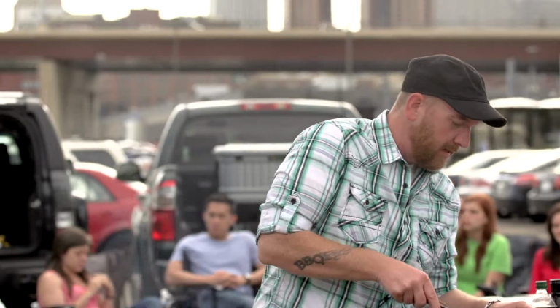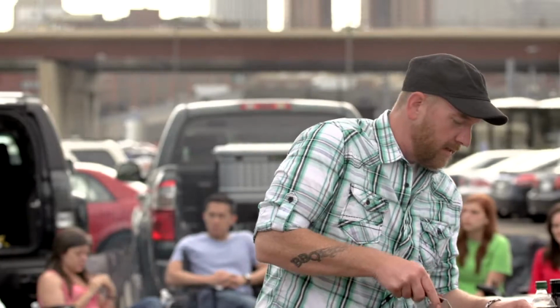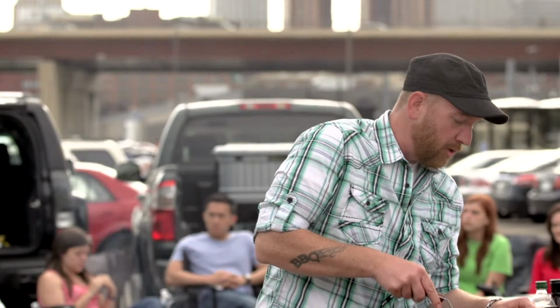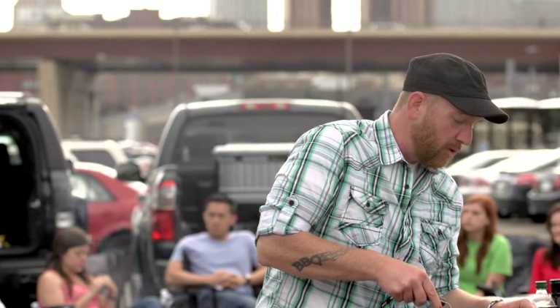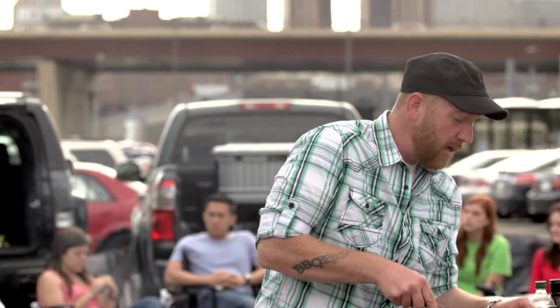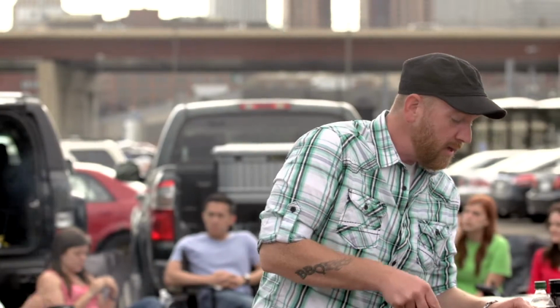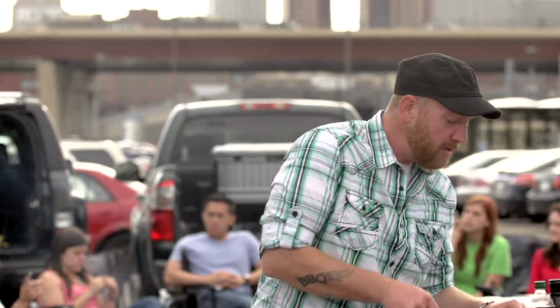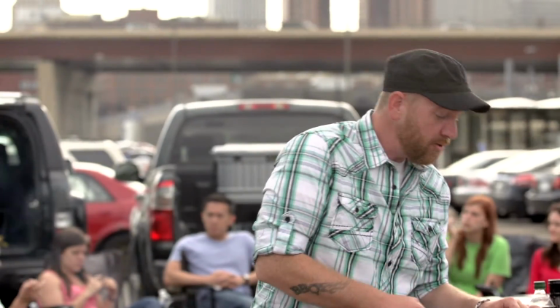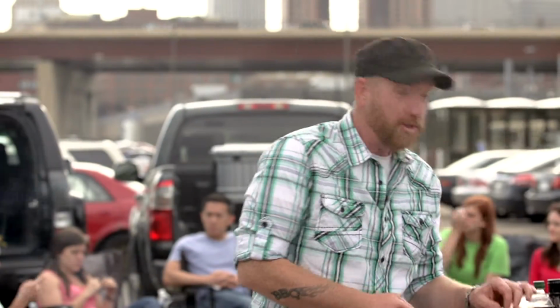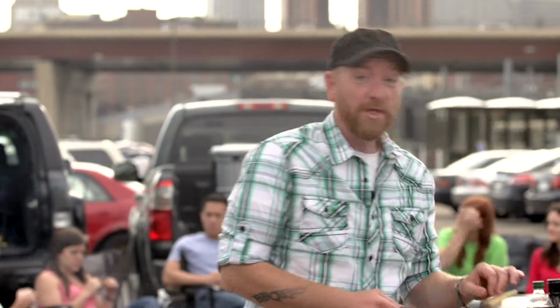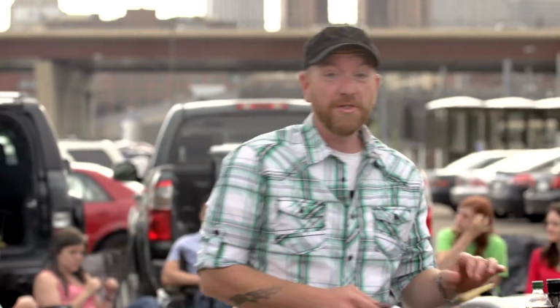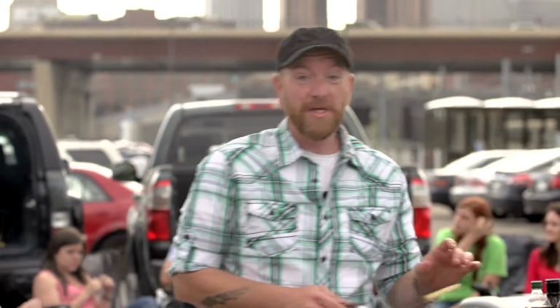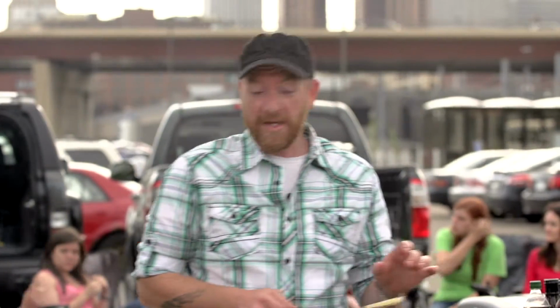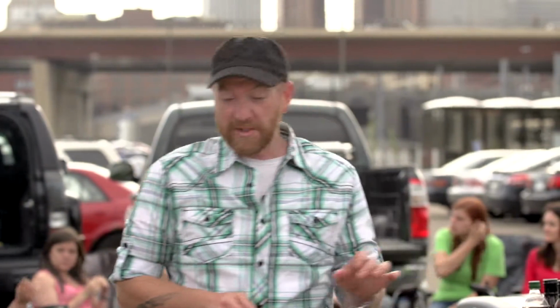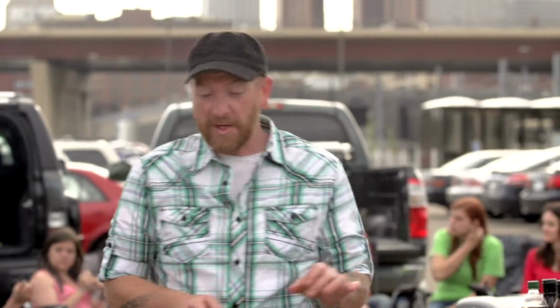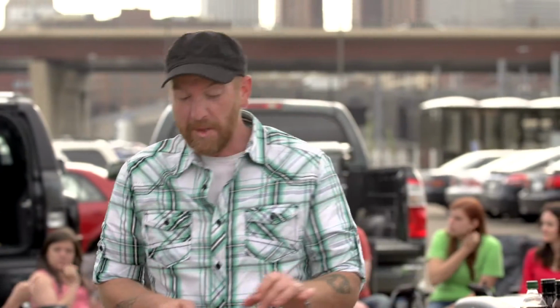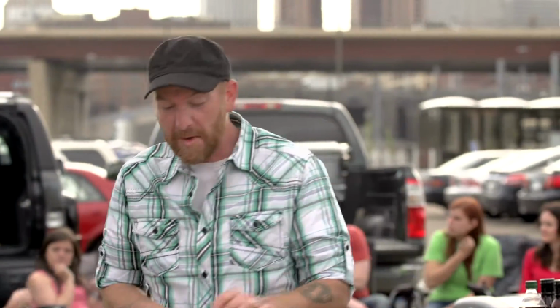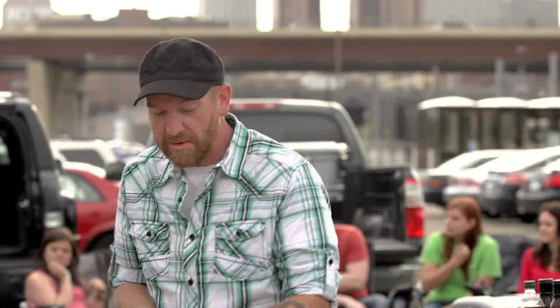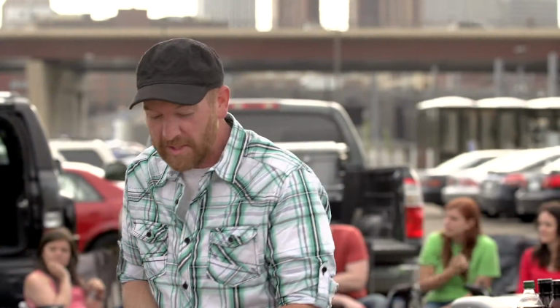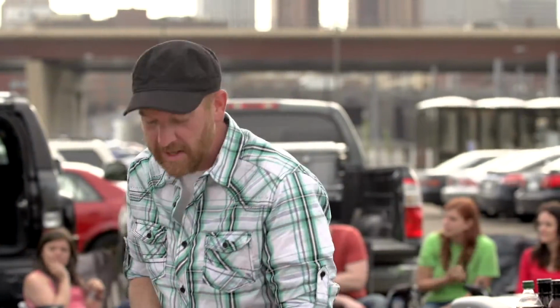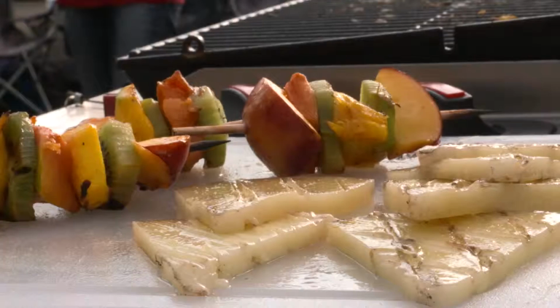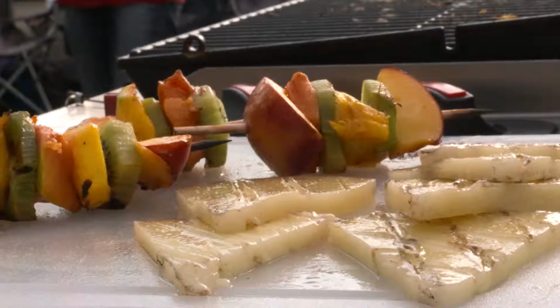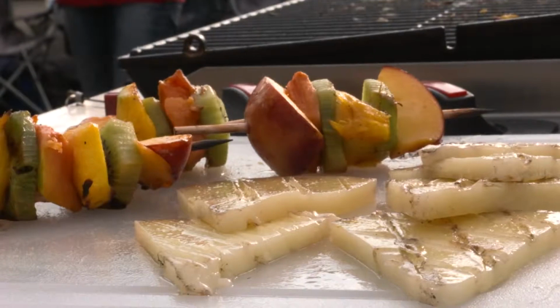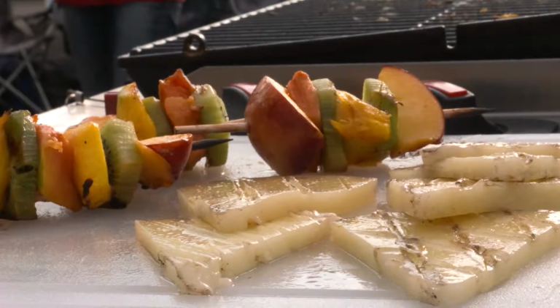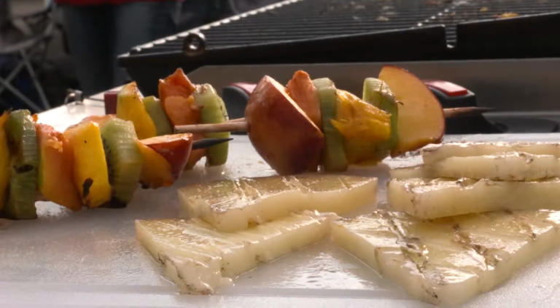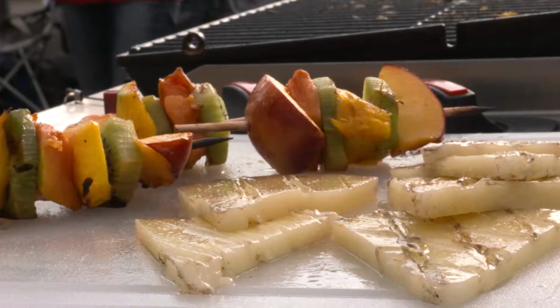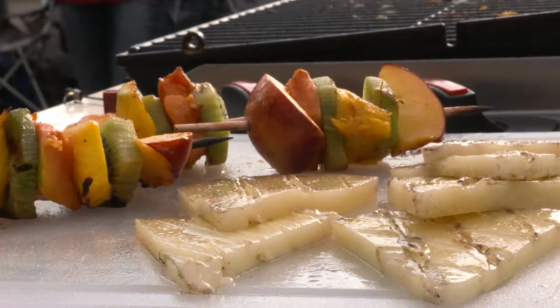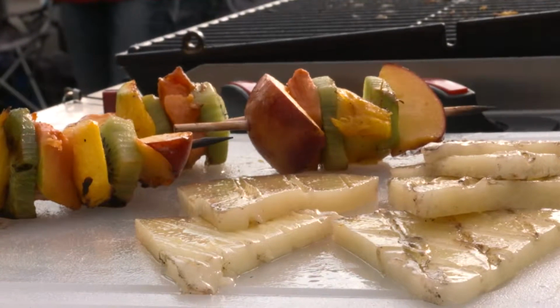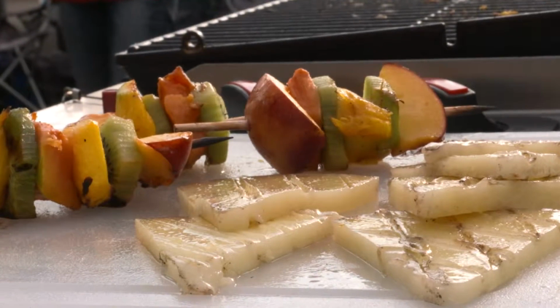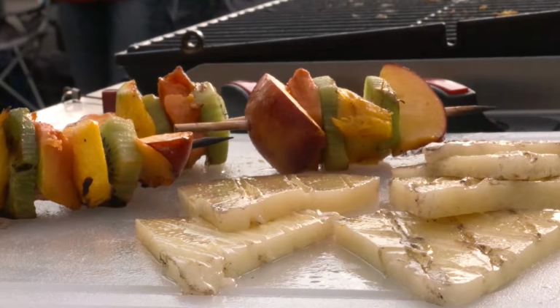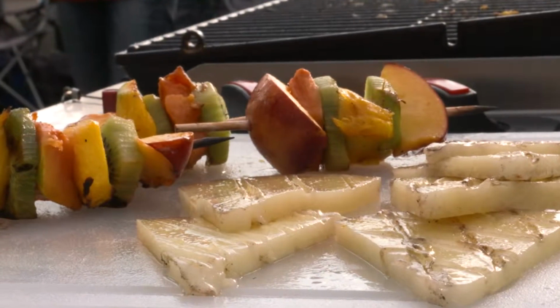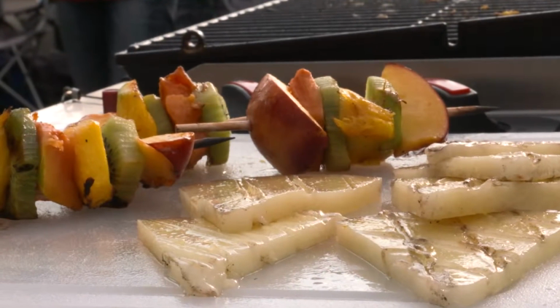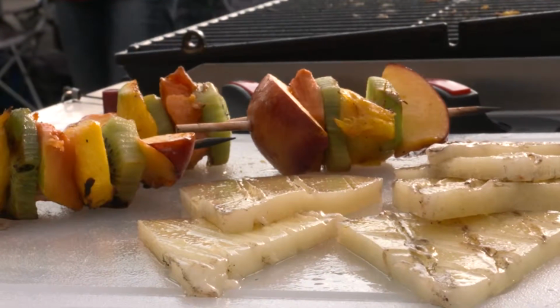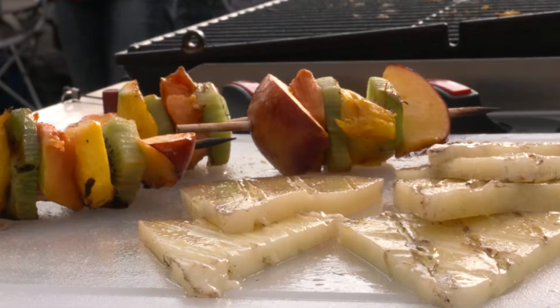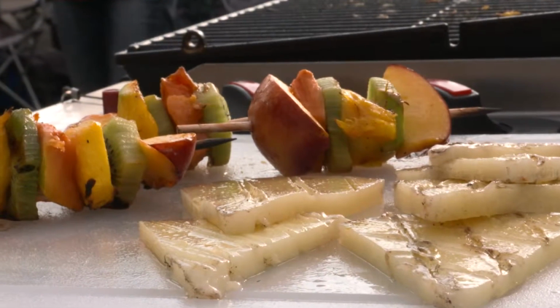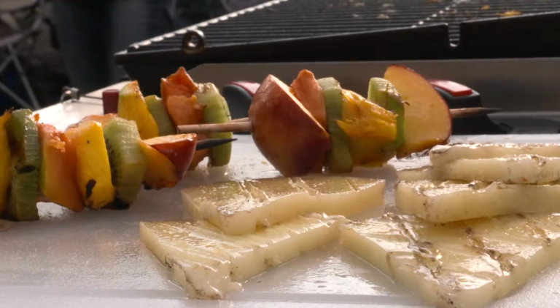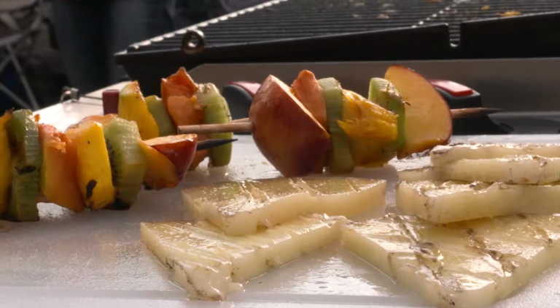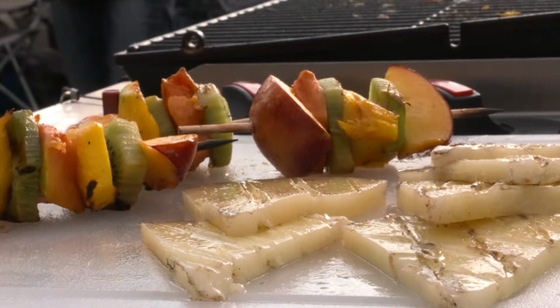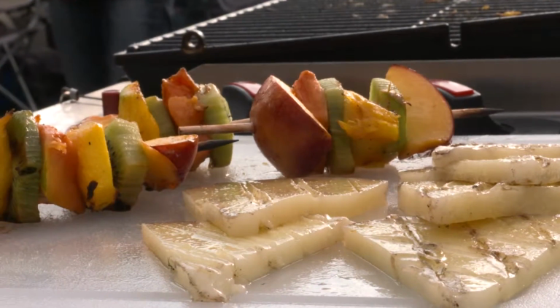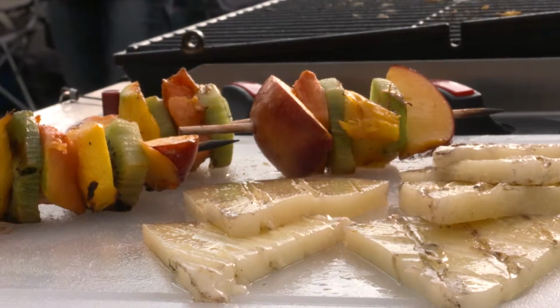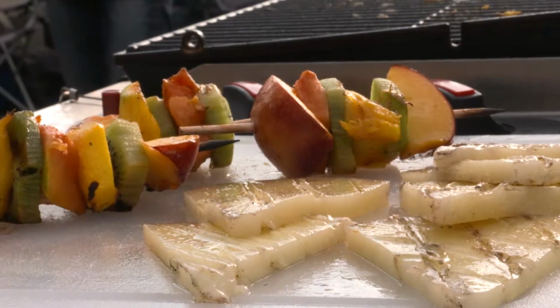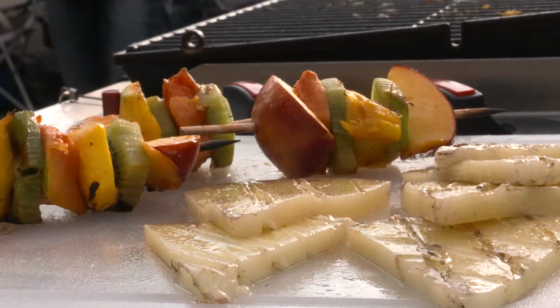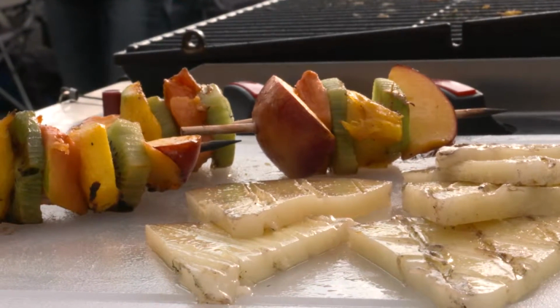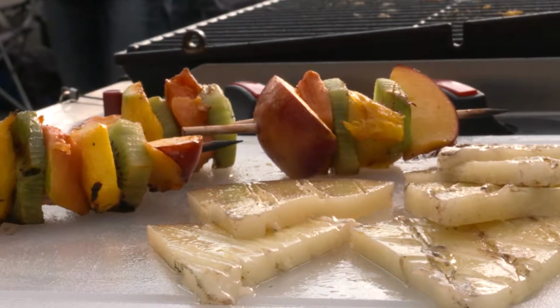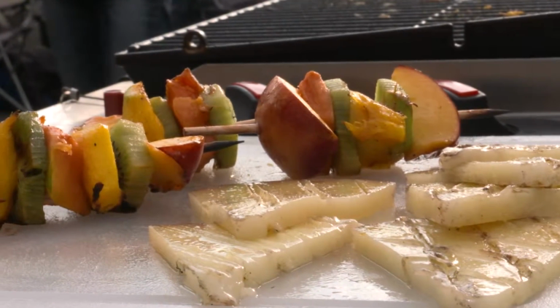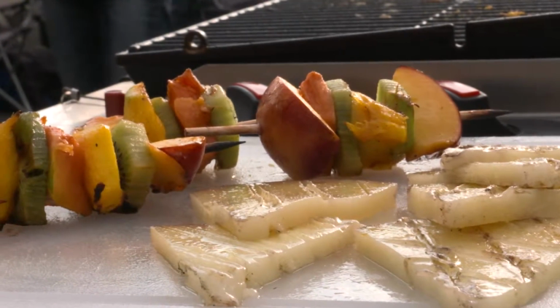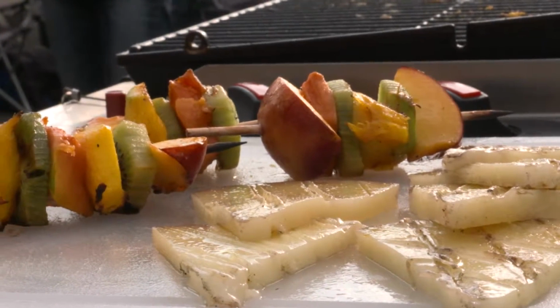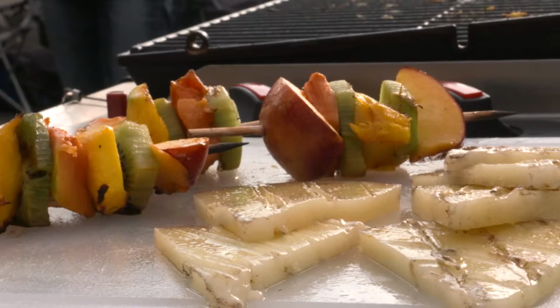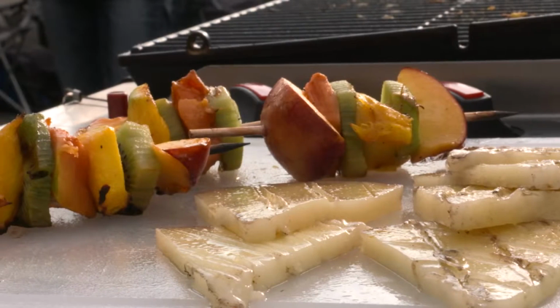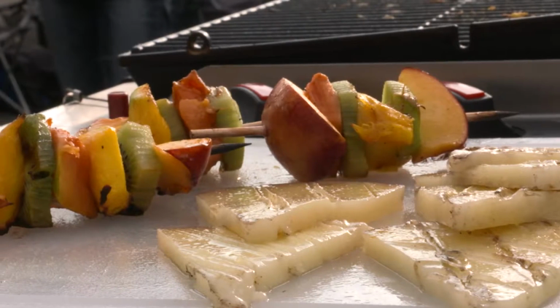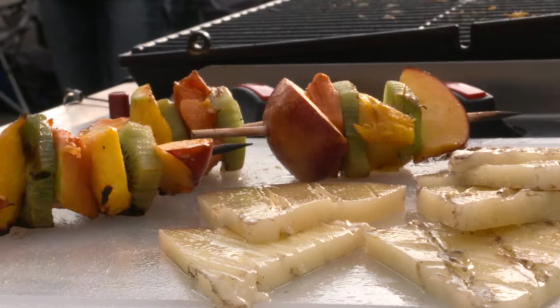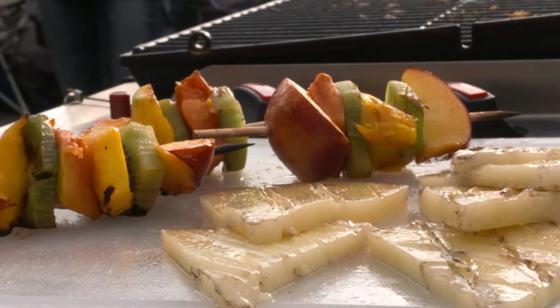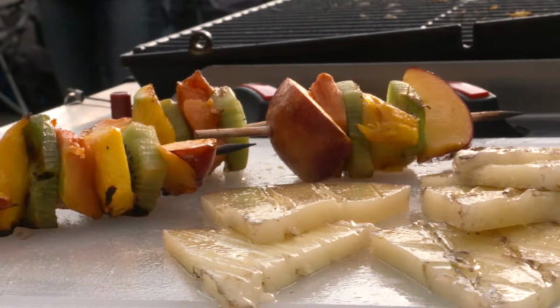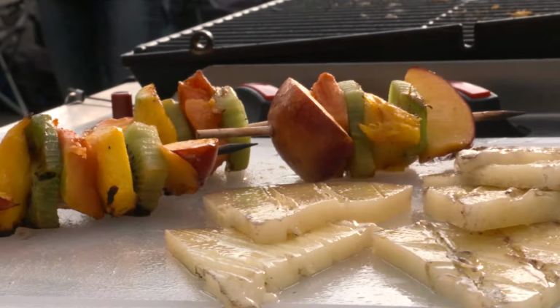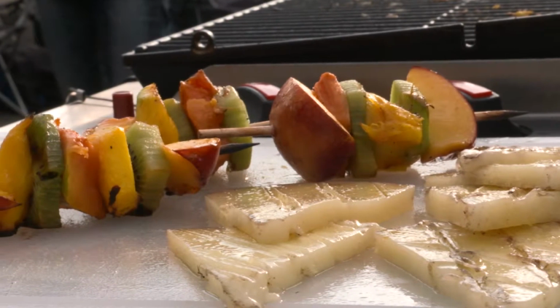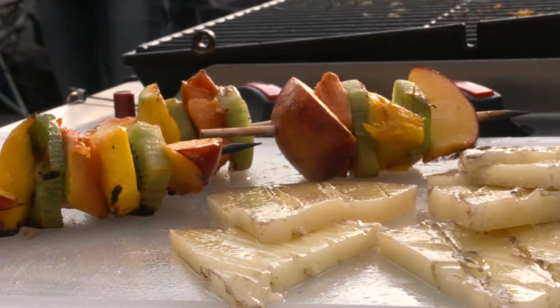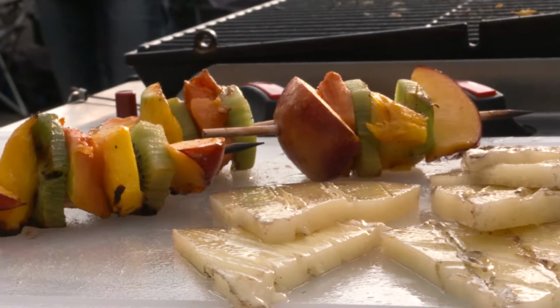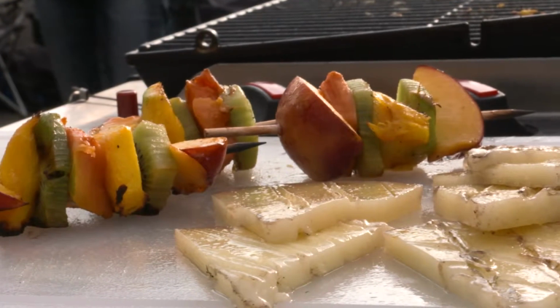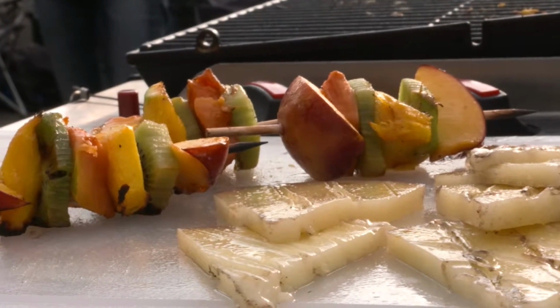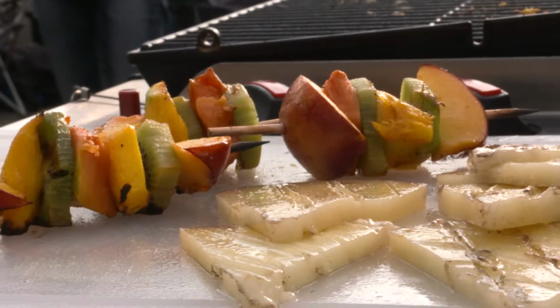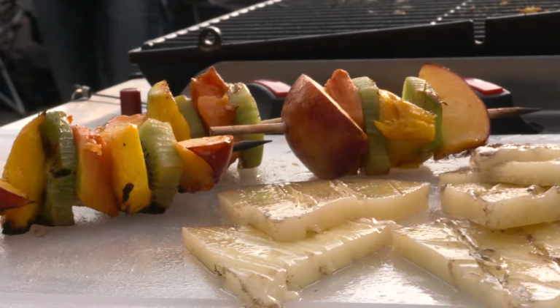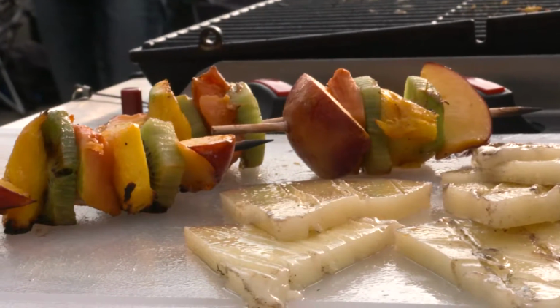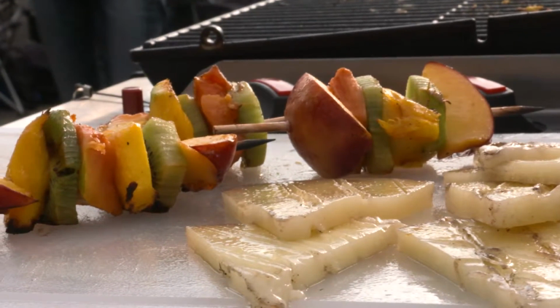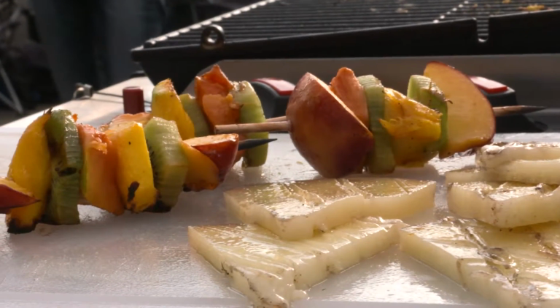Alright, it looks like it's all about done here. Guys, if you are hungry, you come over and help yourselves.